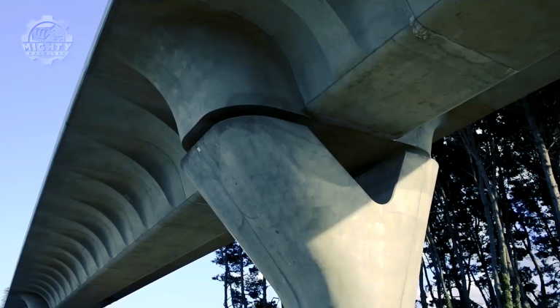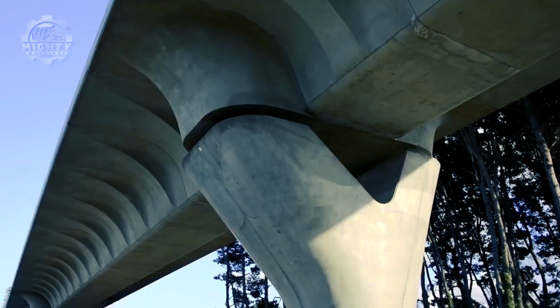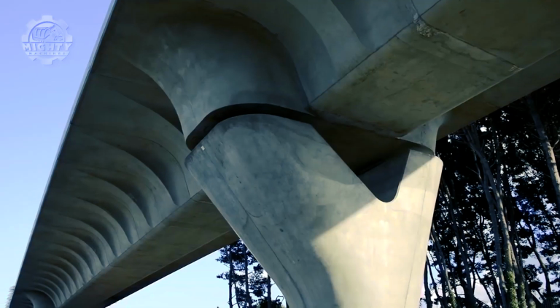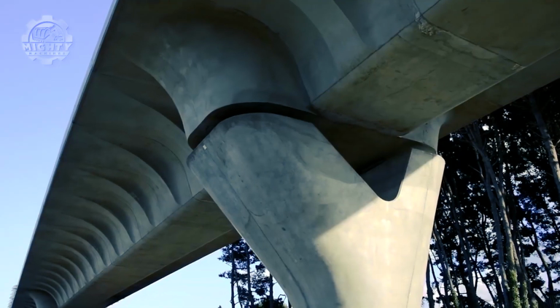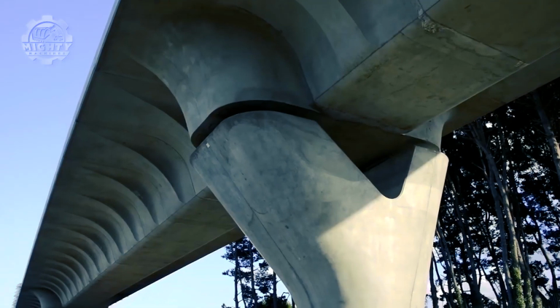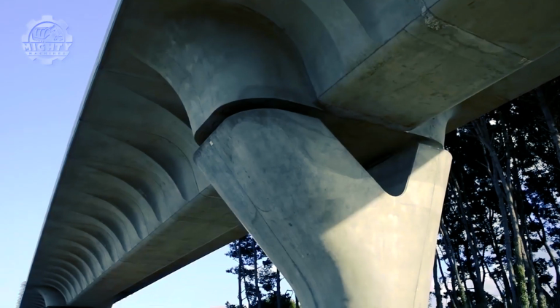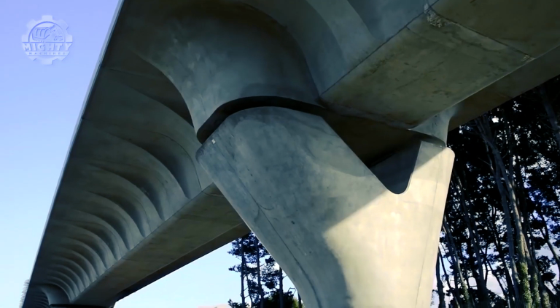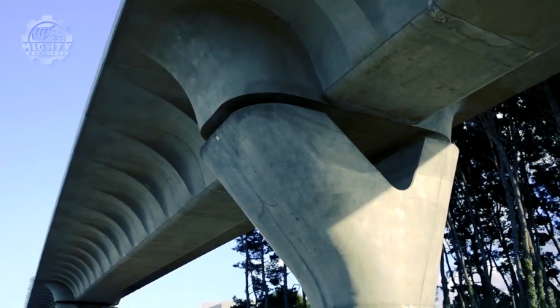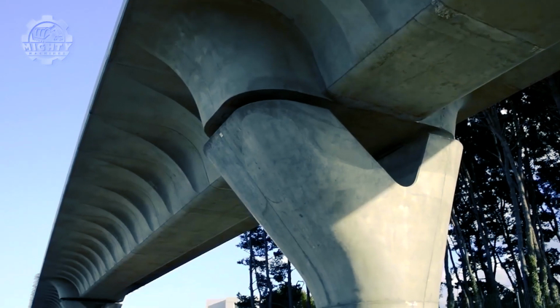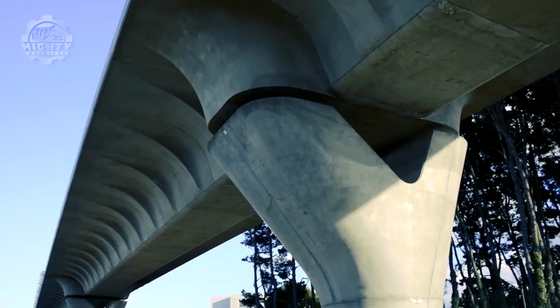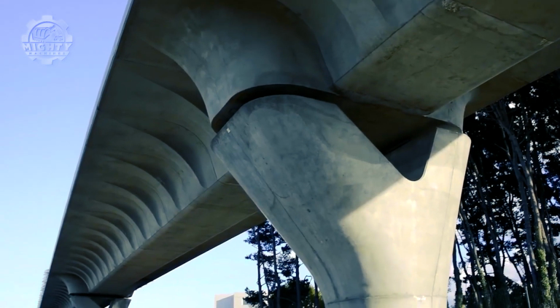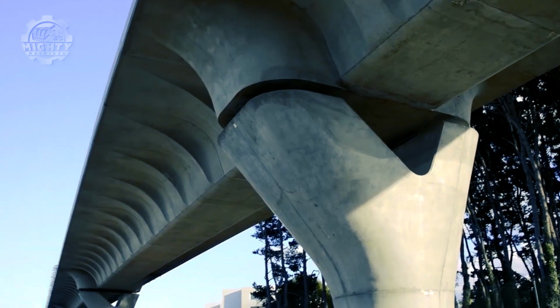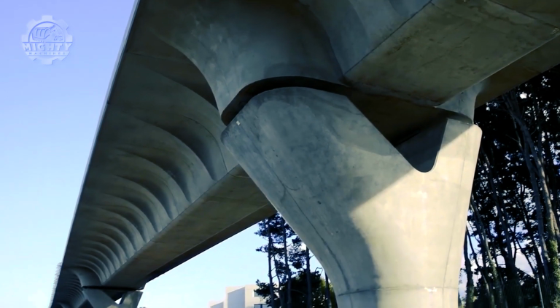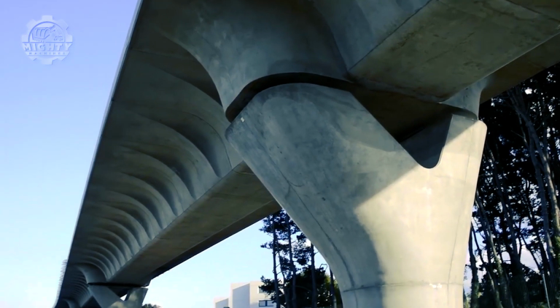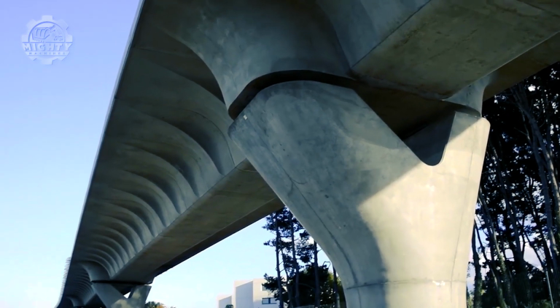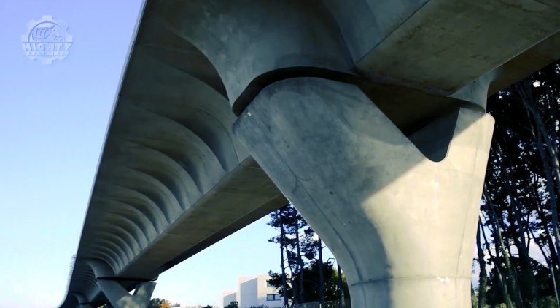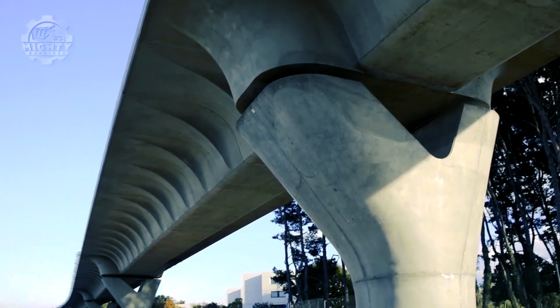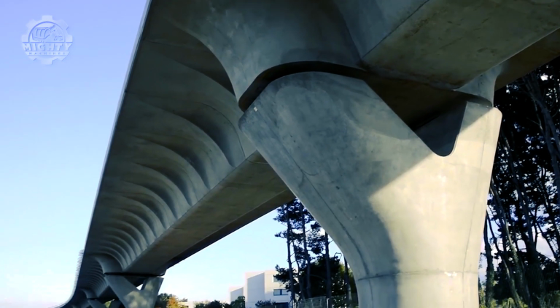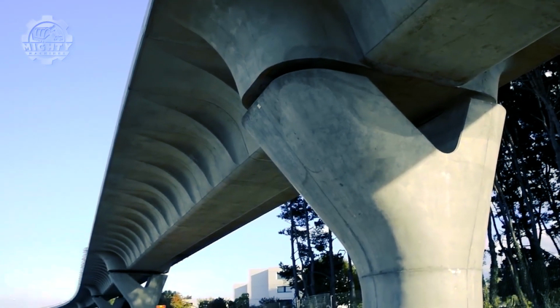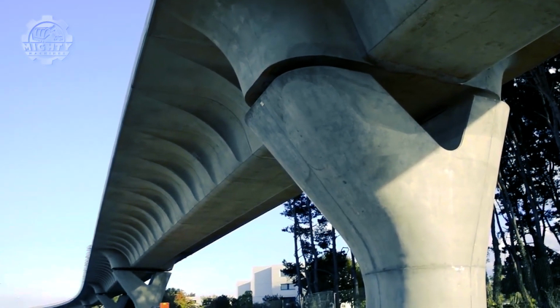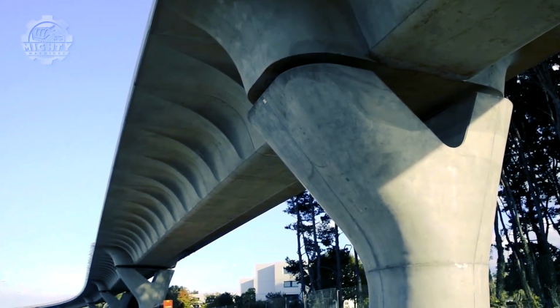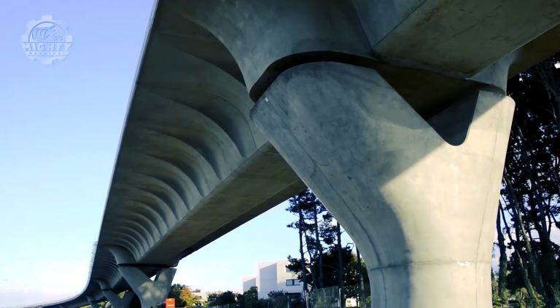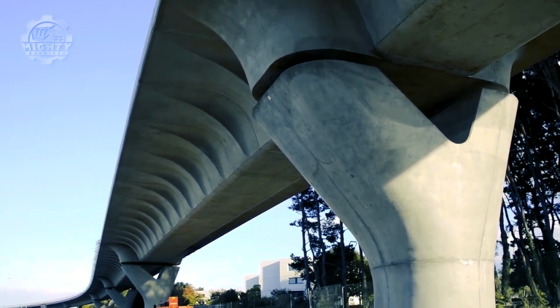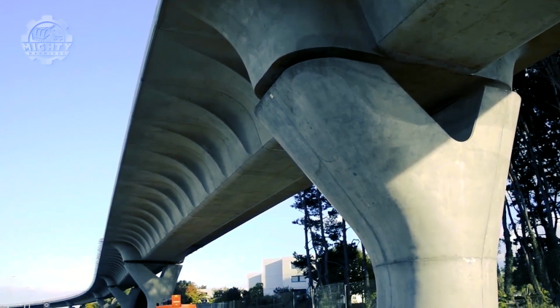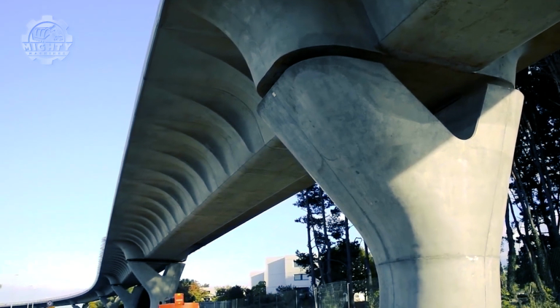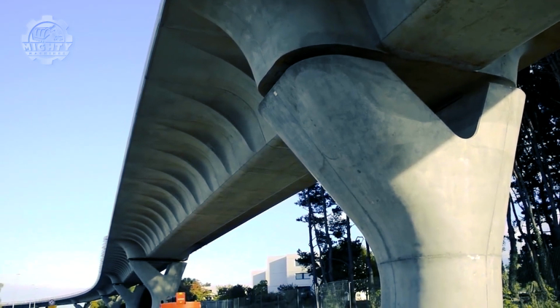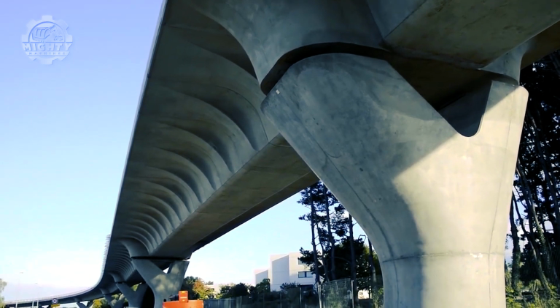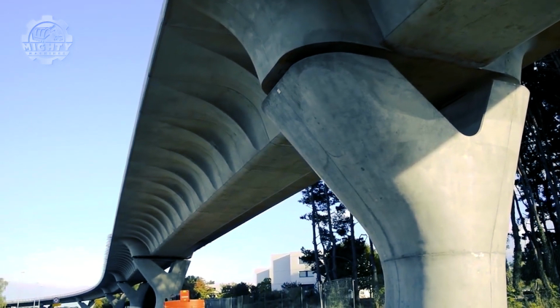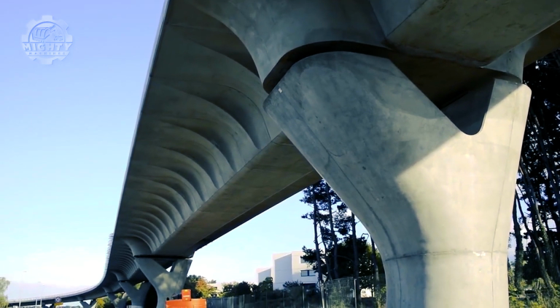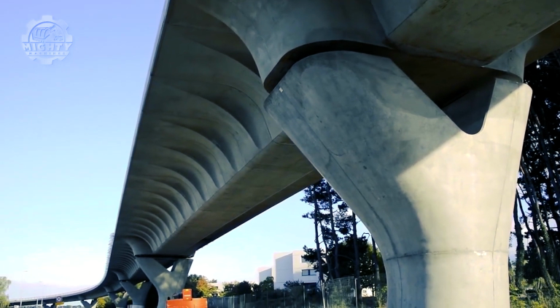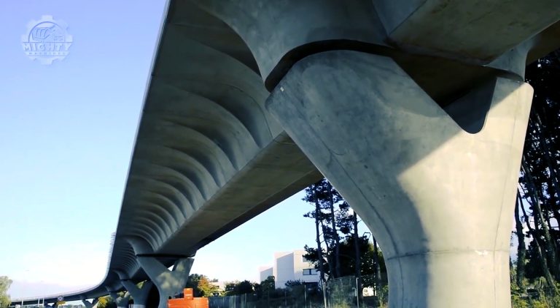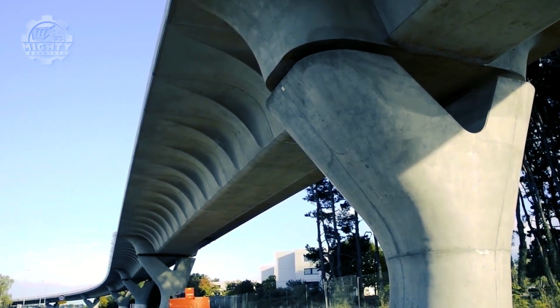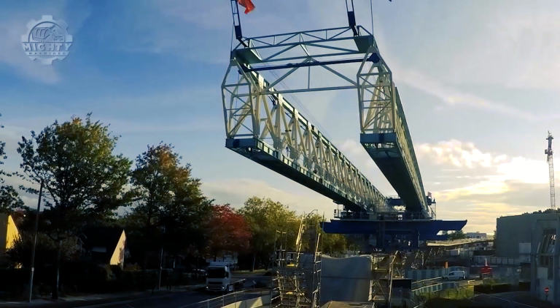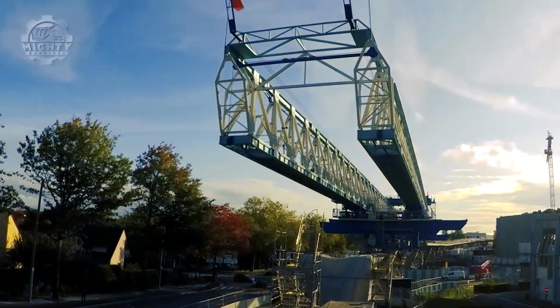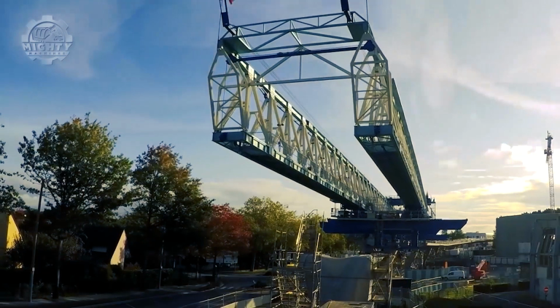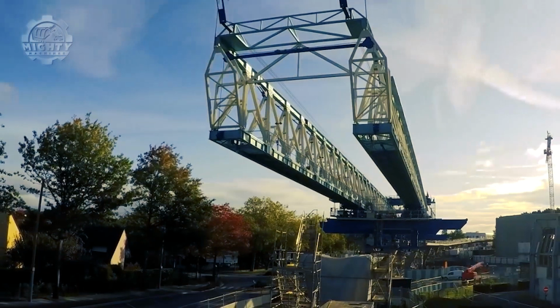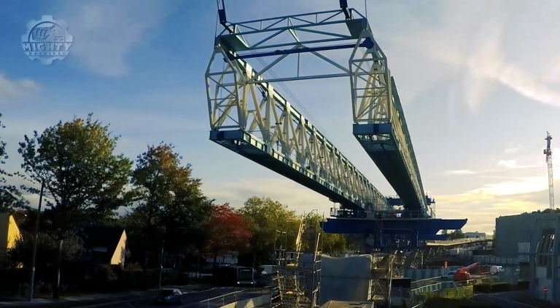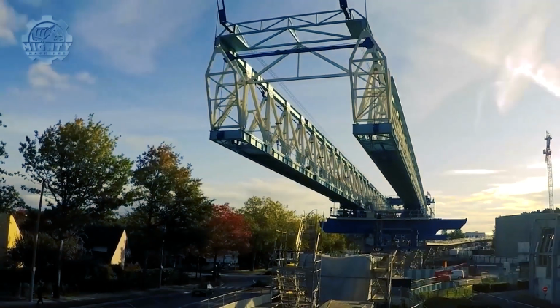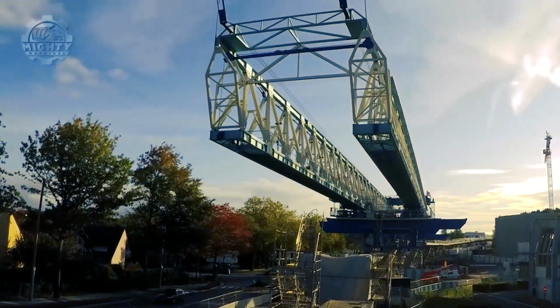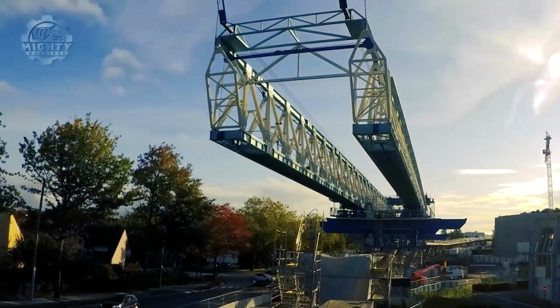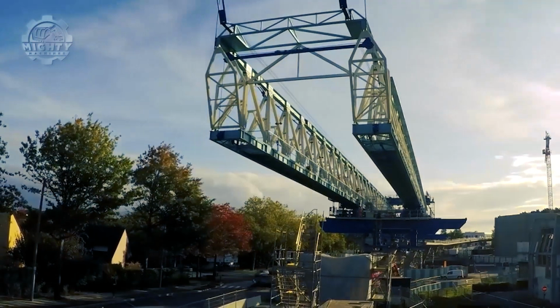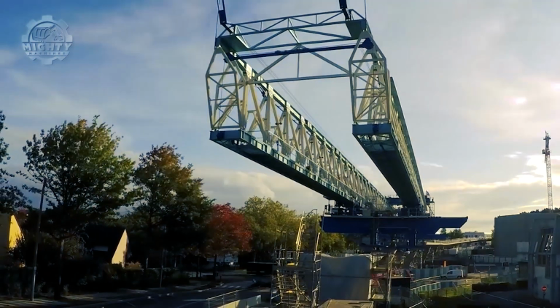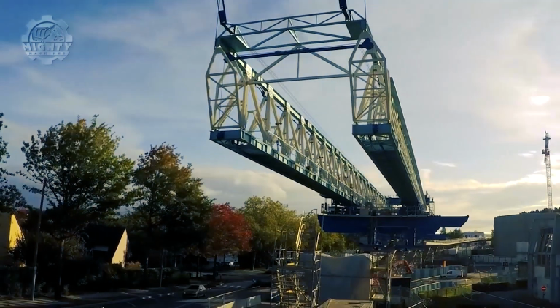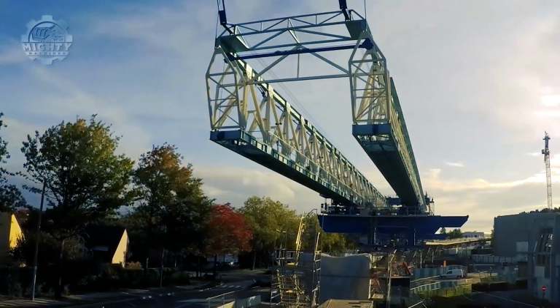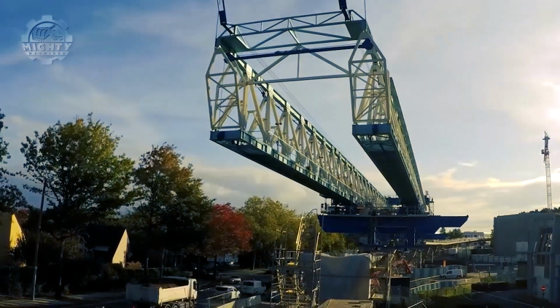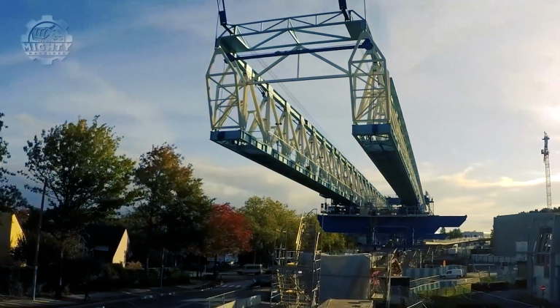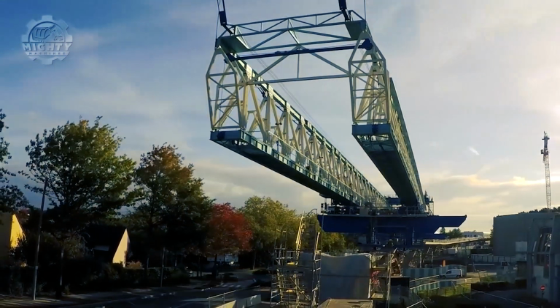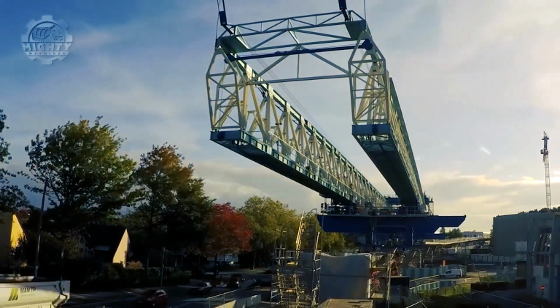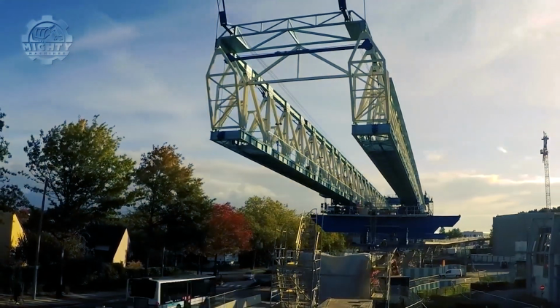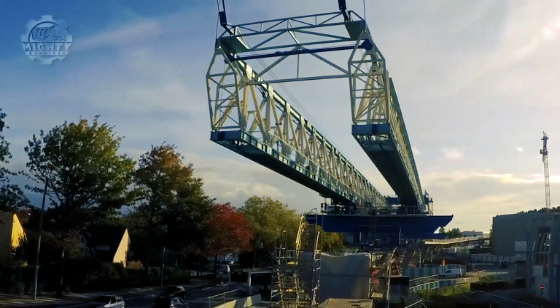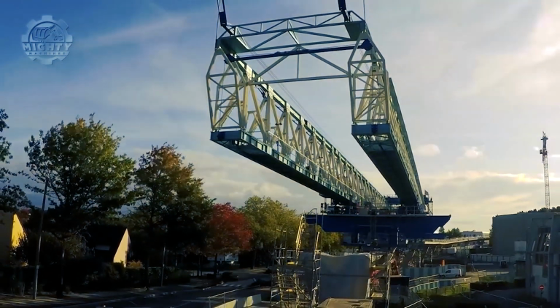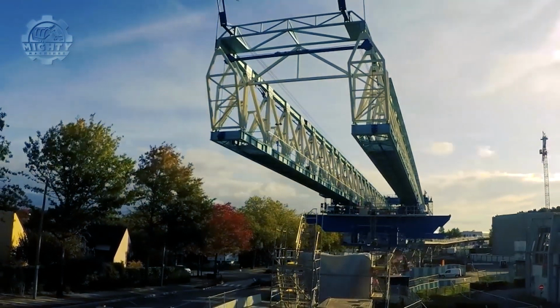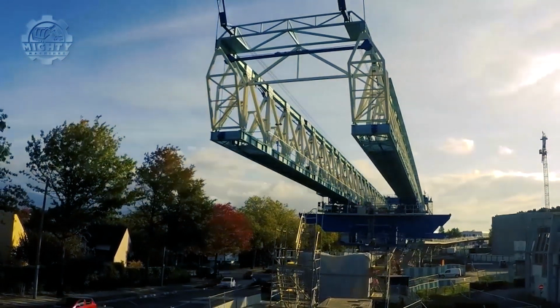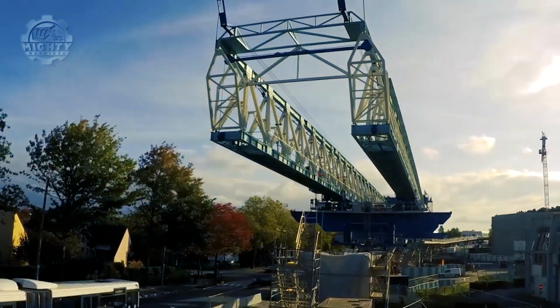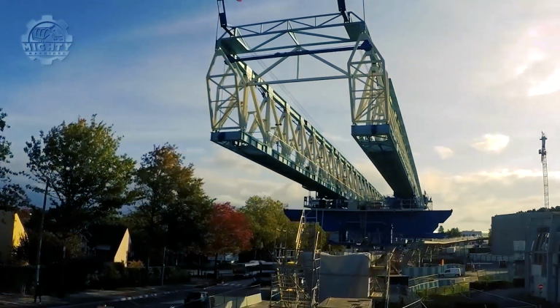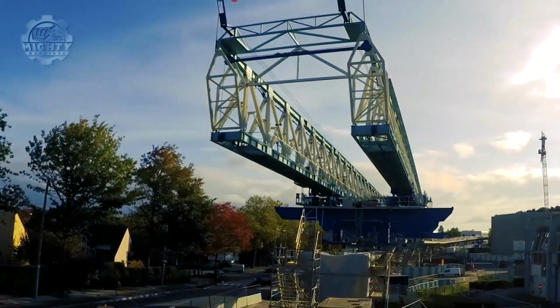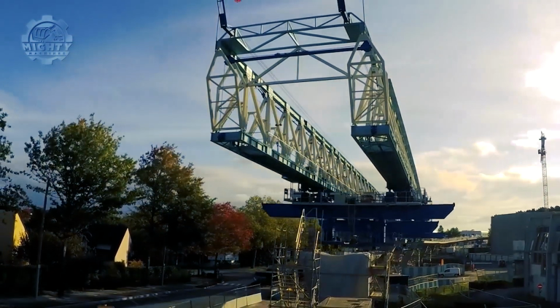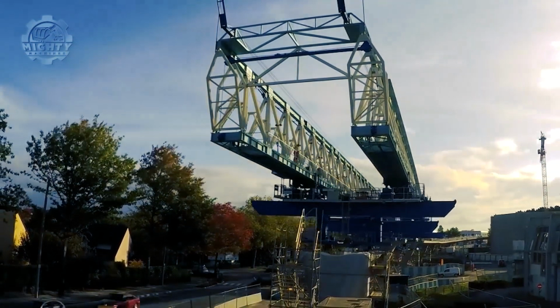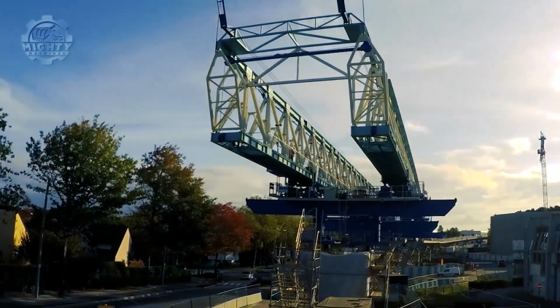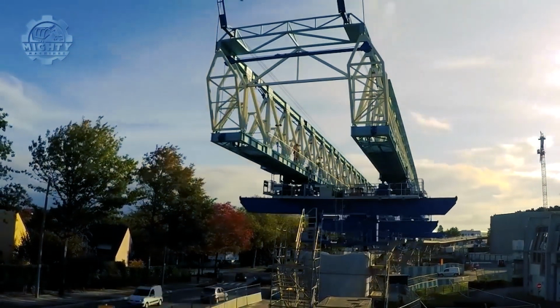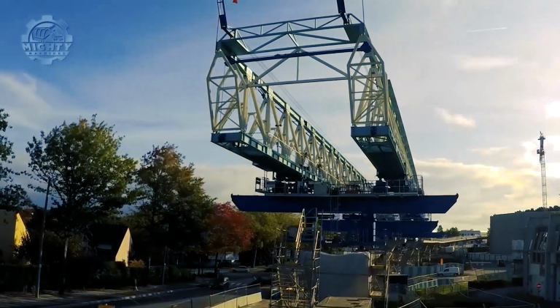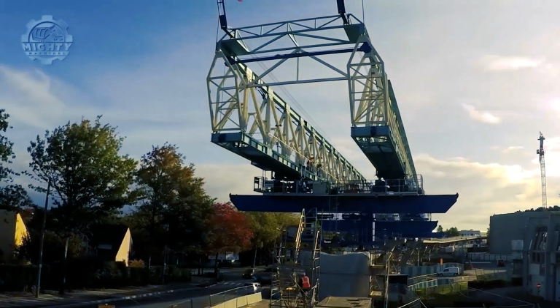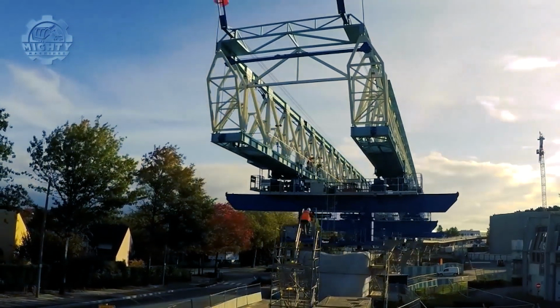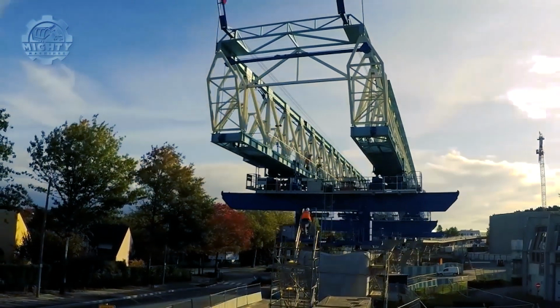At the end of the construction, the viaduct's total volume was already 17,000 cubic meters, complete with more than 900 segments.